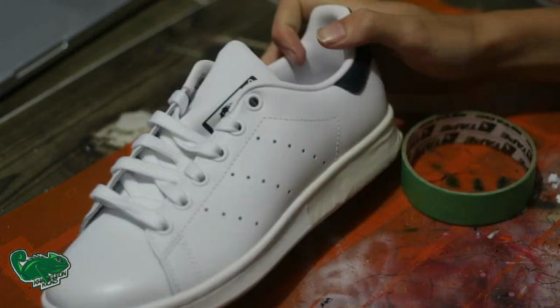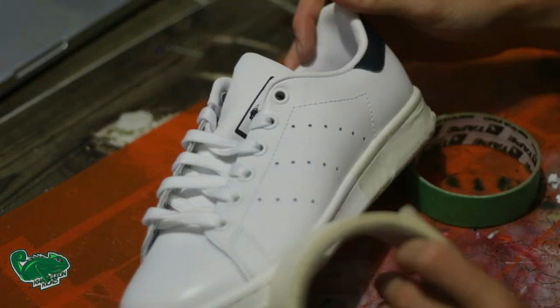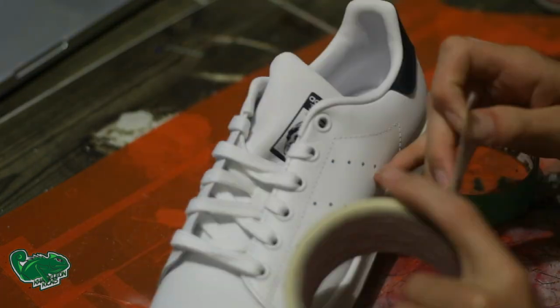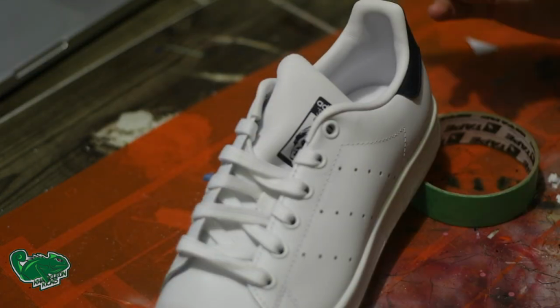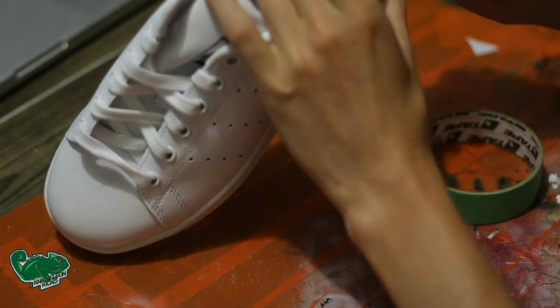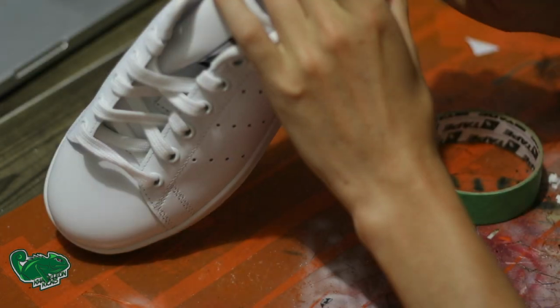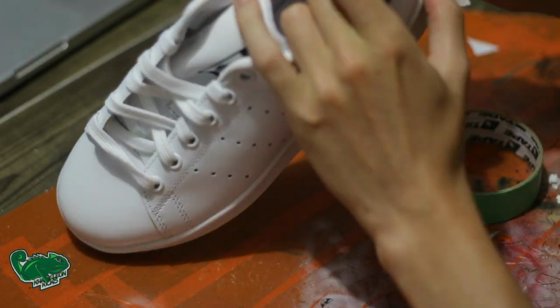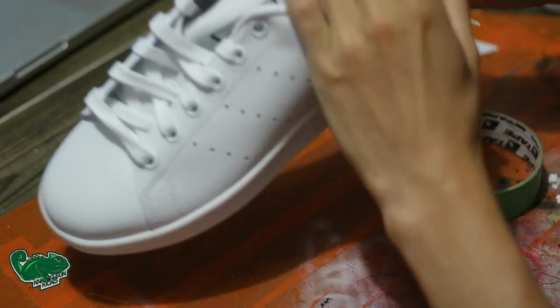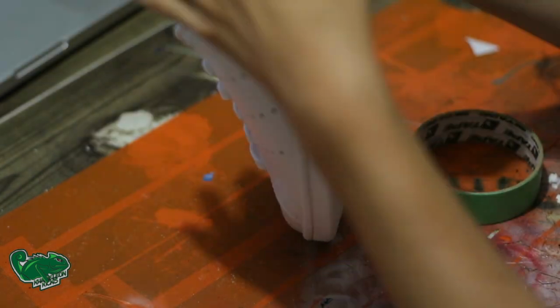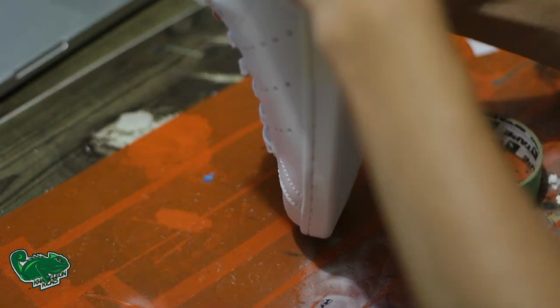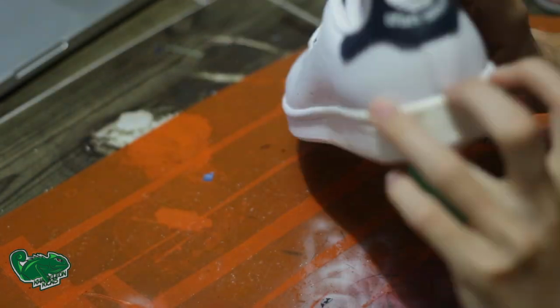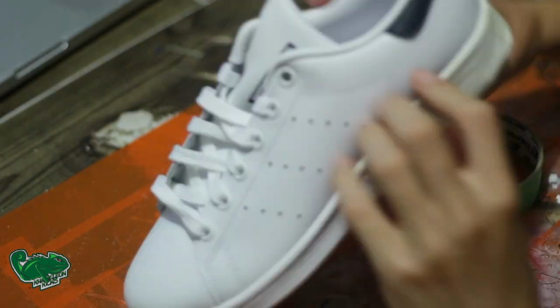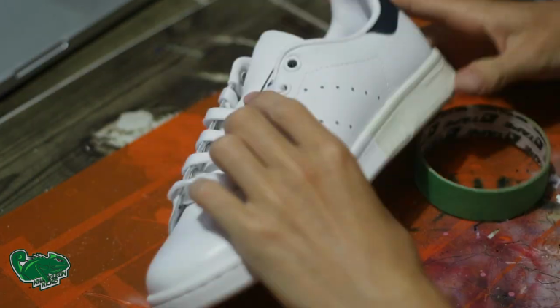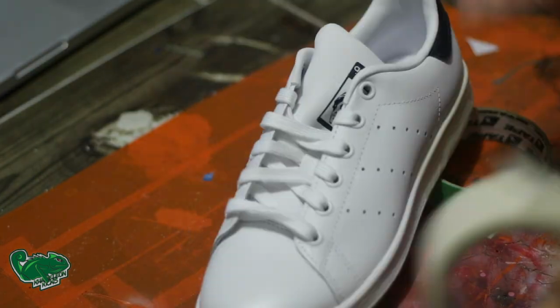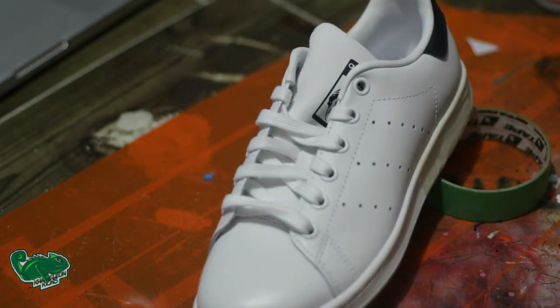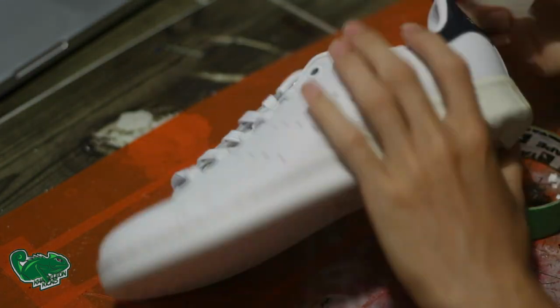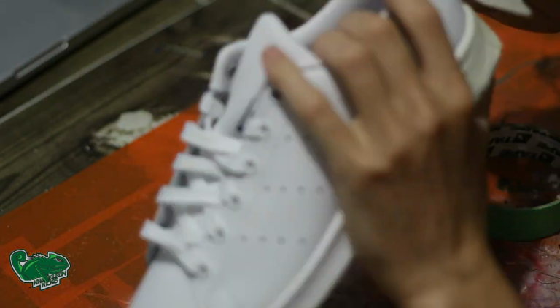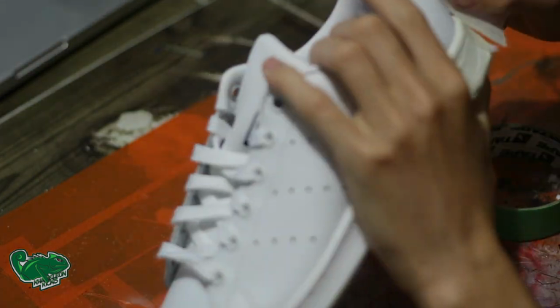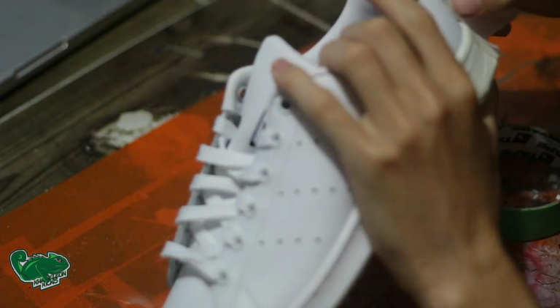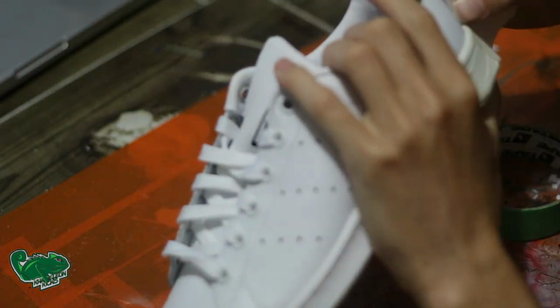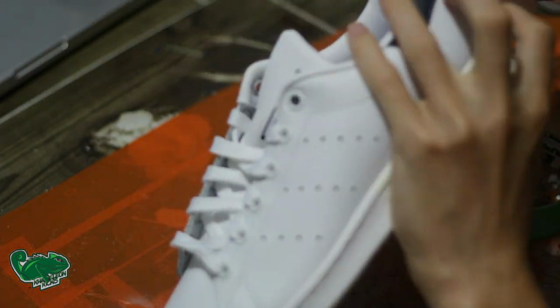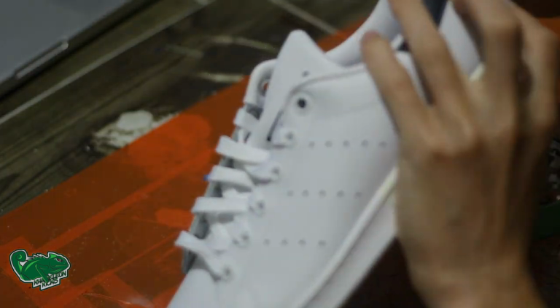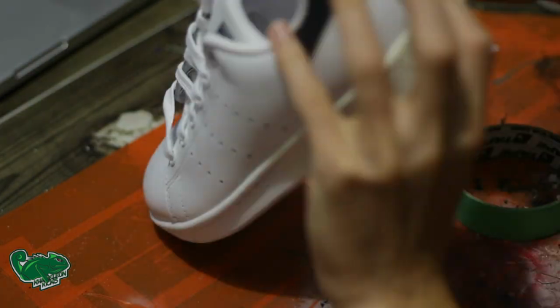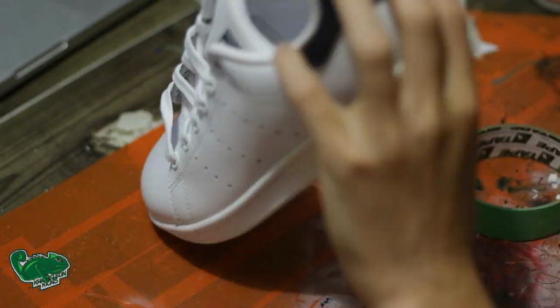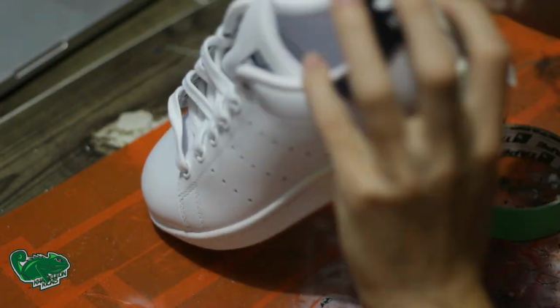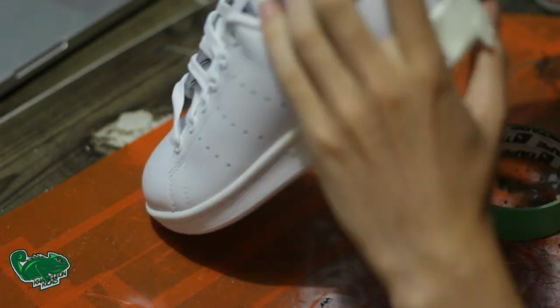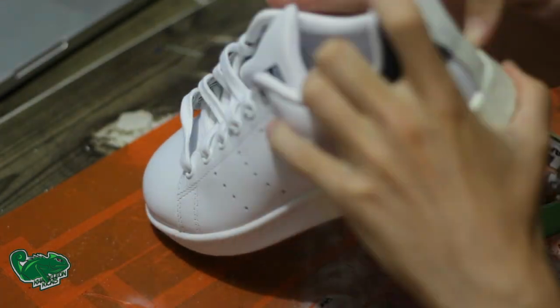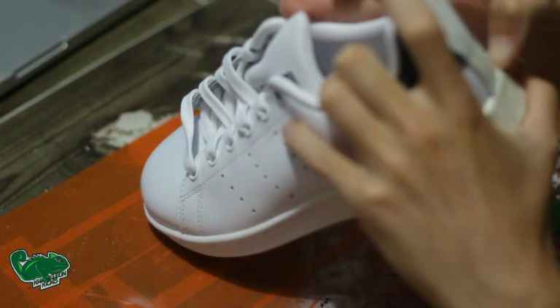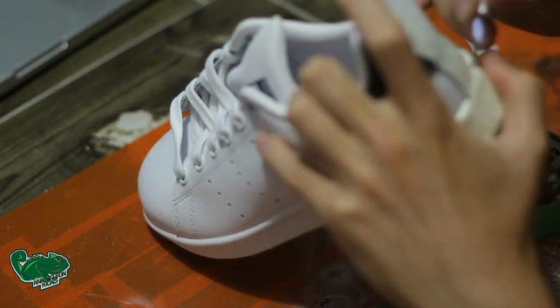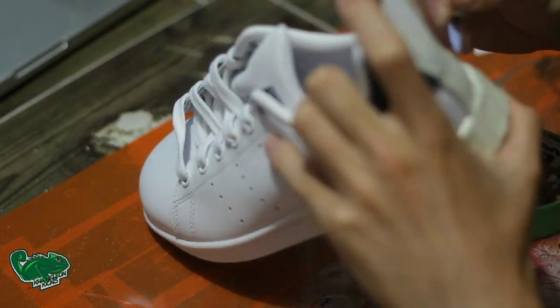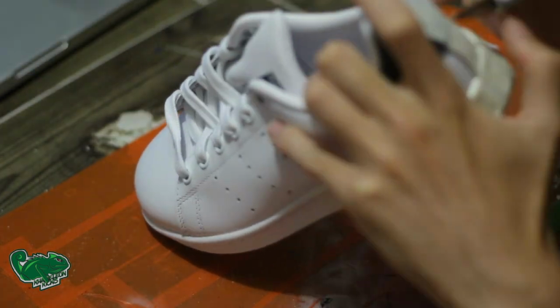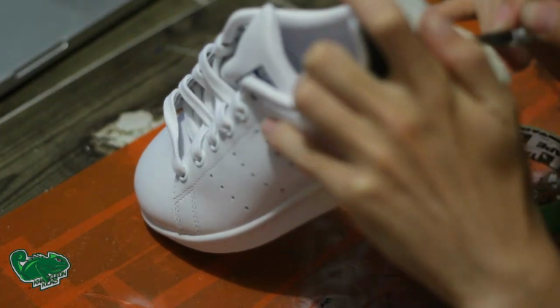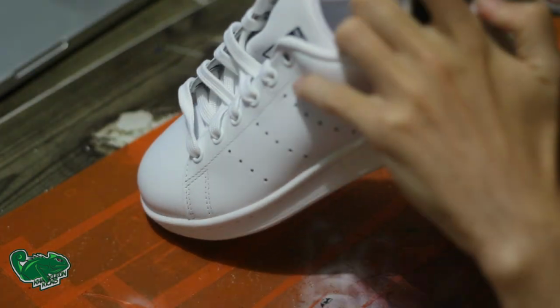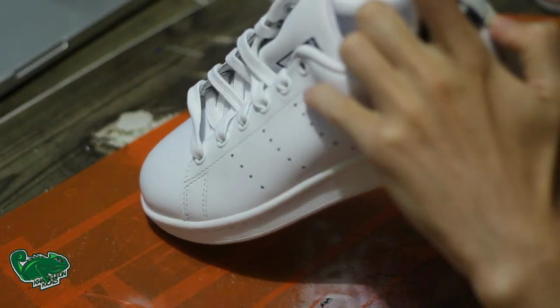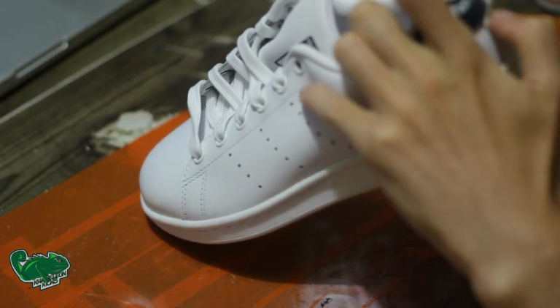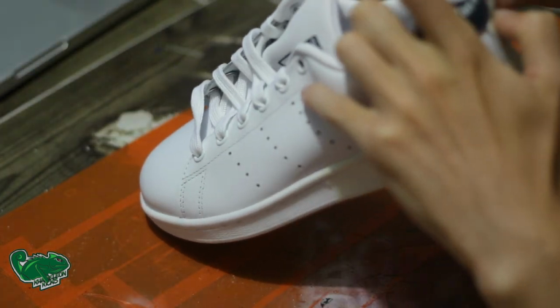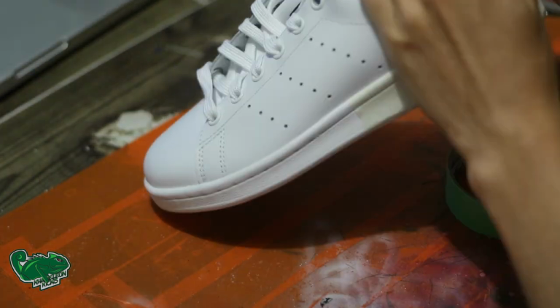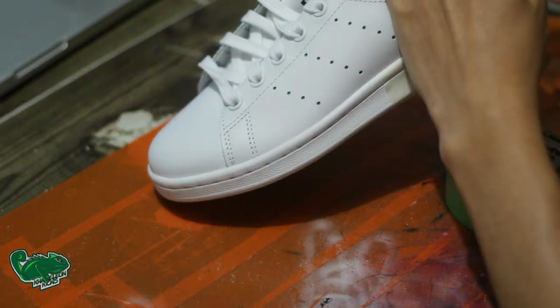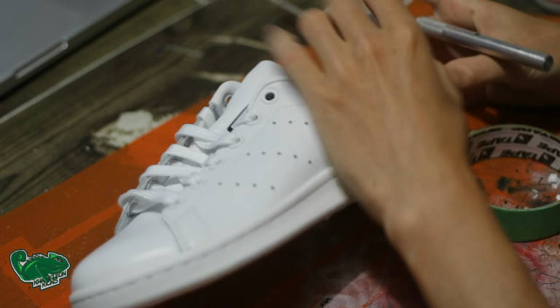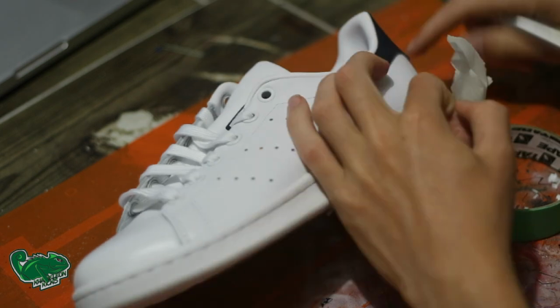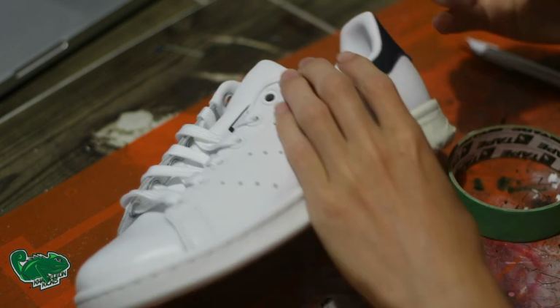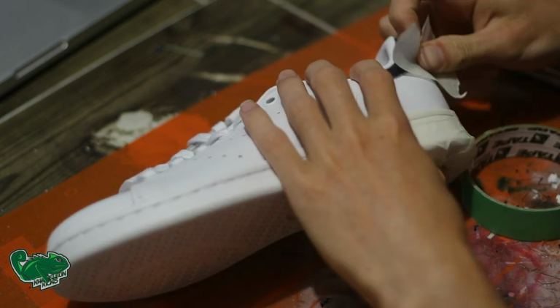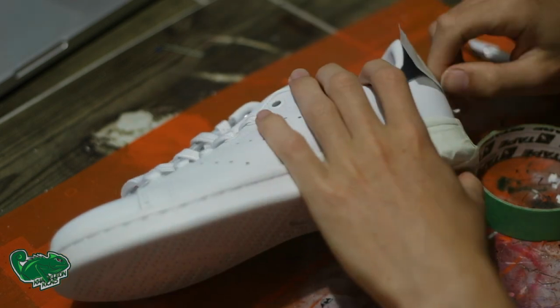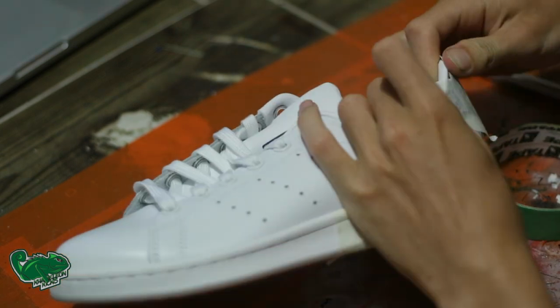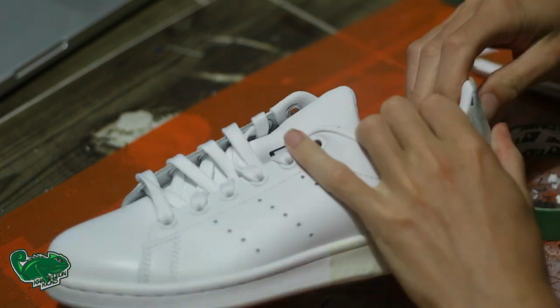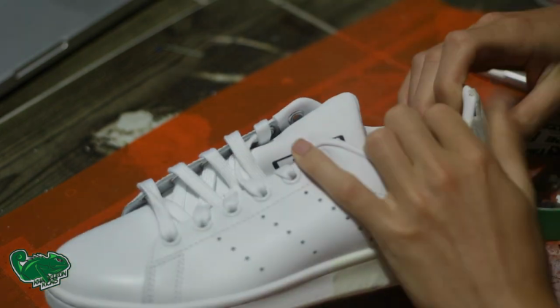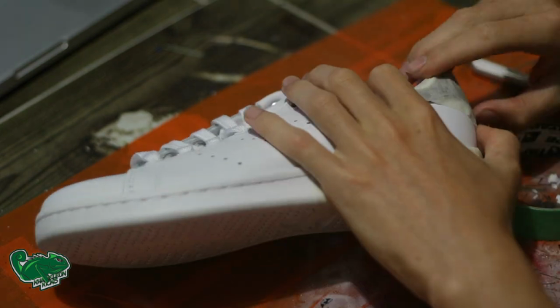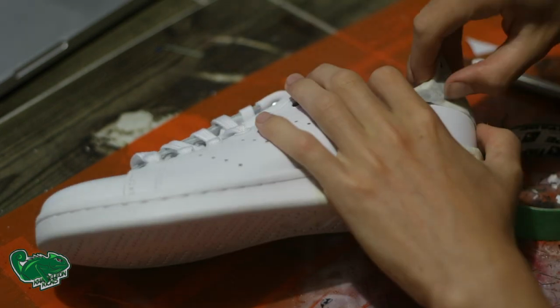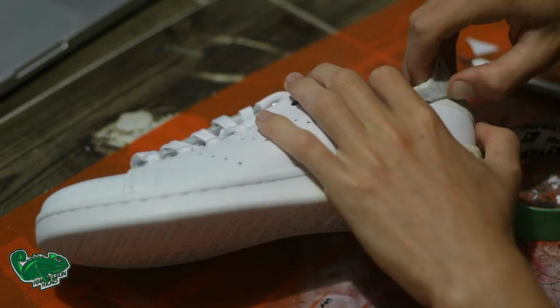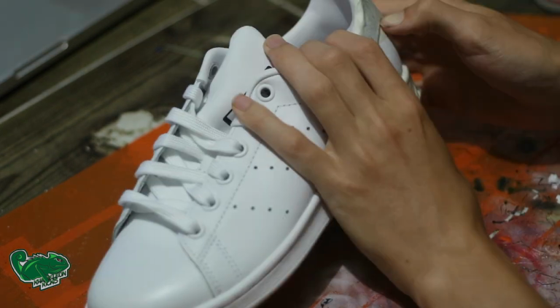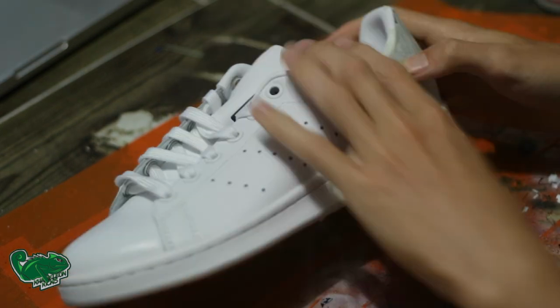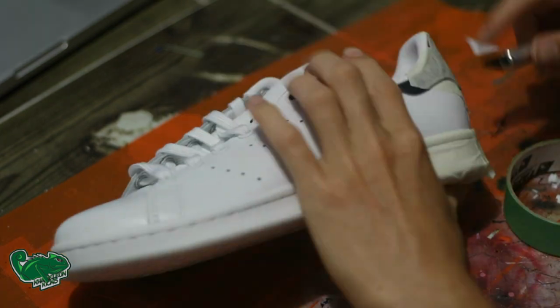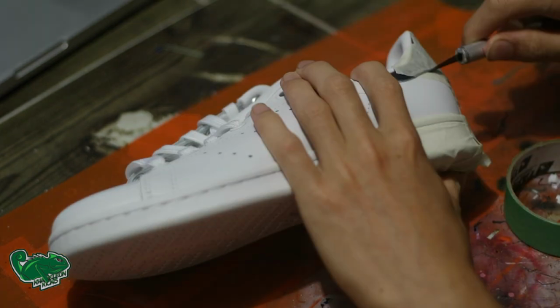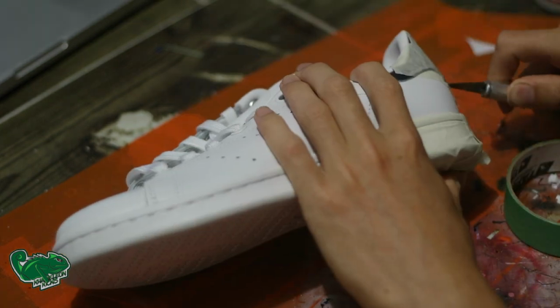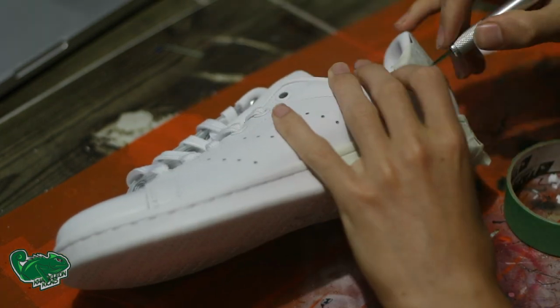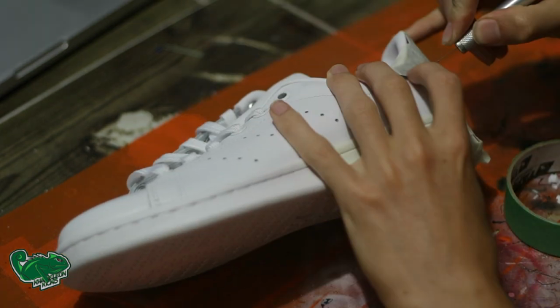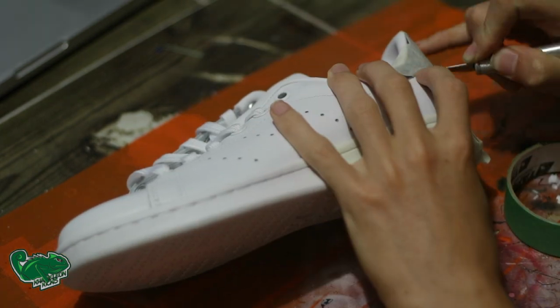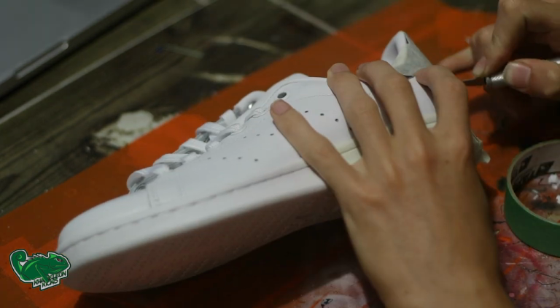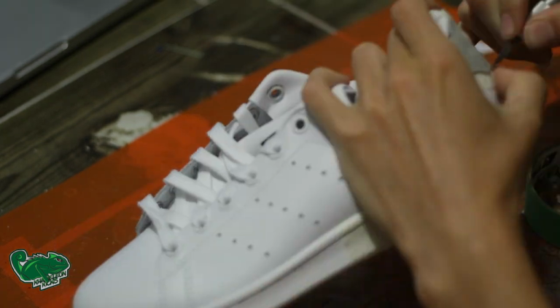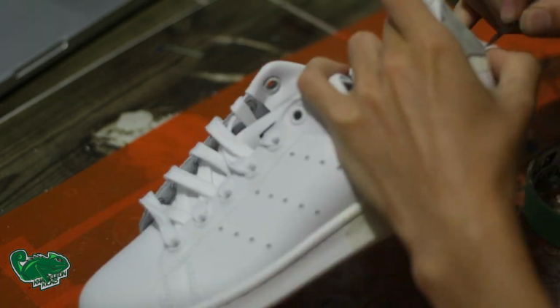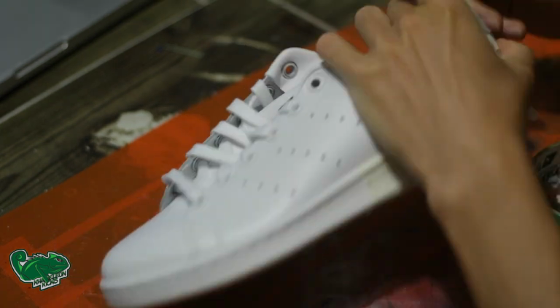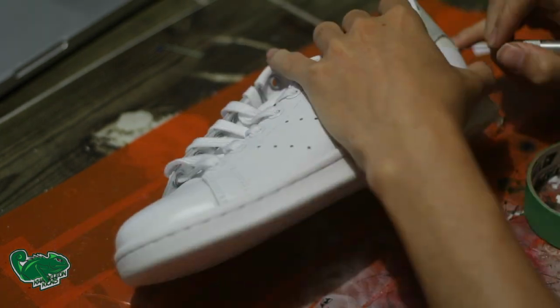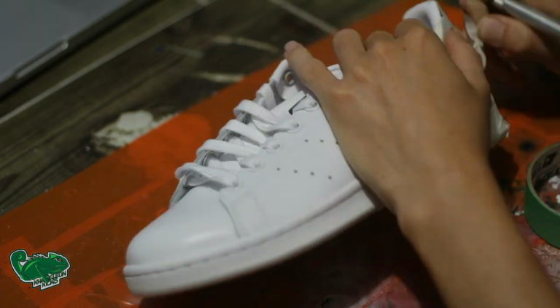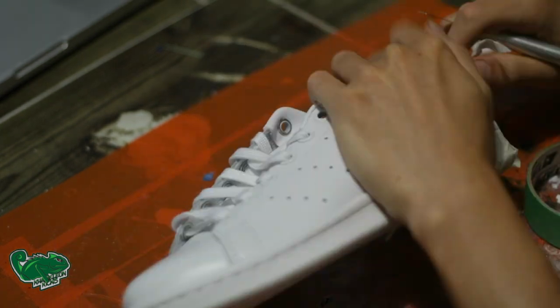Some bits are going to be off camera just to speed up the process, but basically you just want to tape up the panels. In the next shot you'll actually see which panels we tape up.